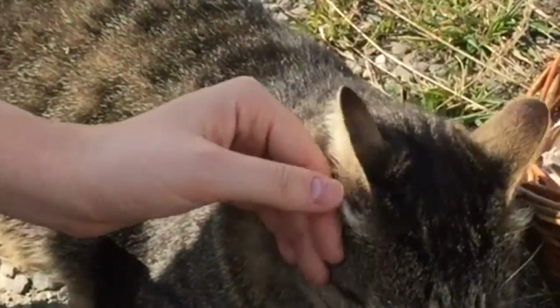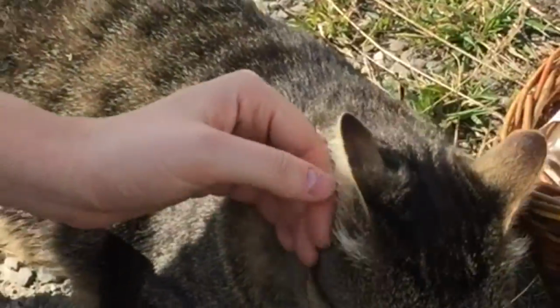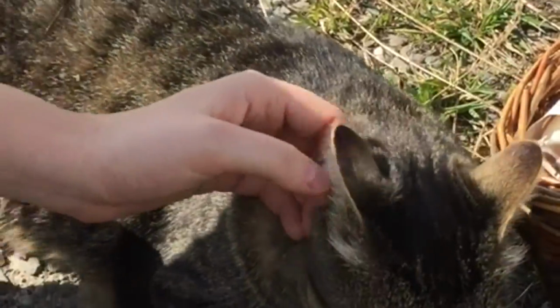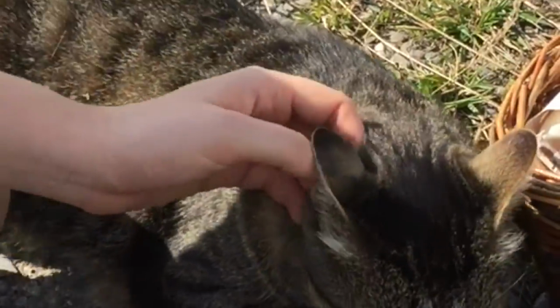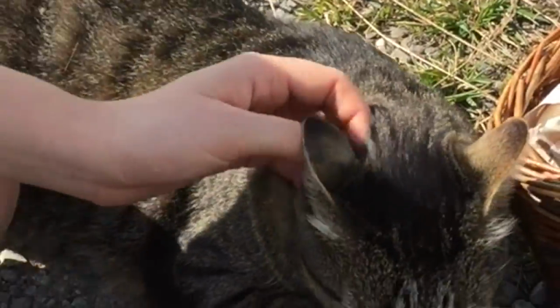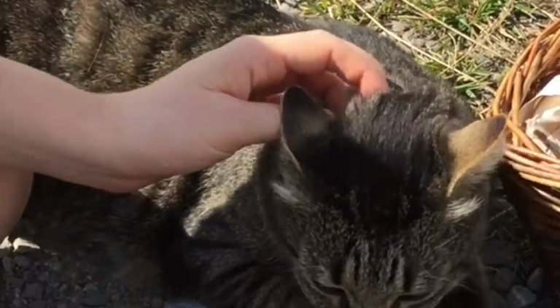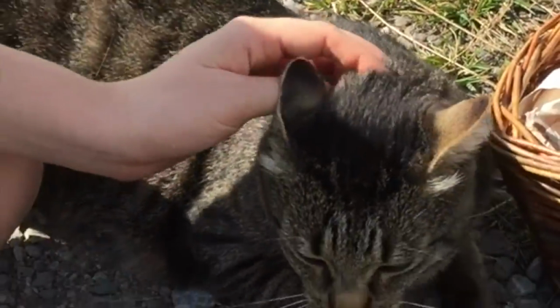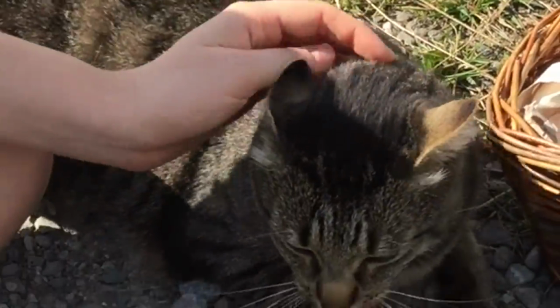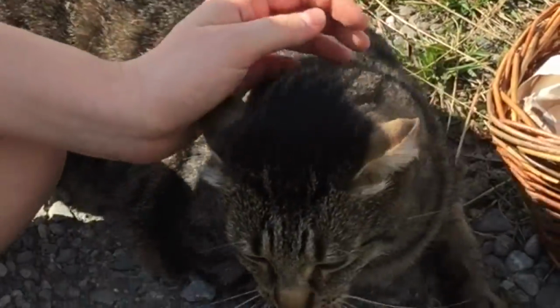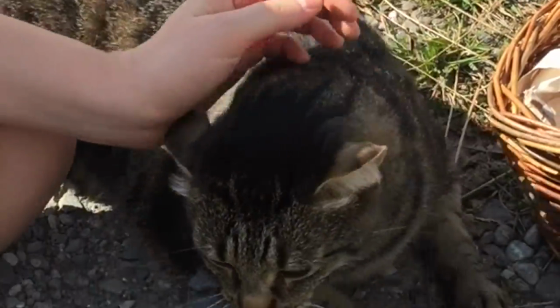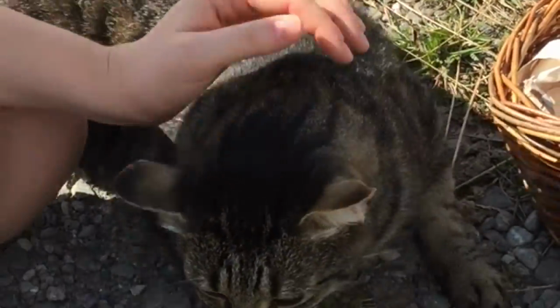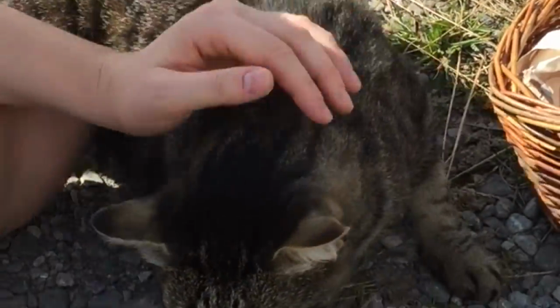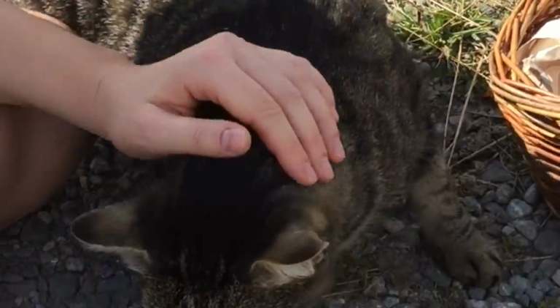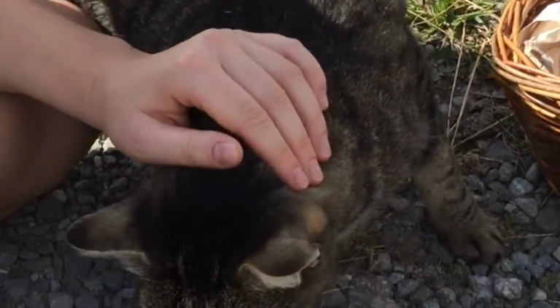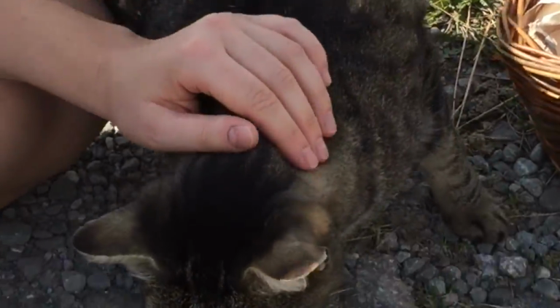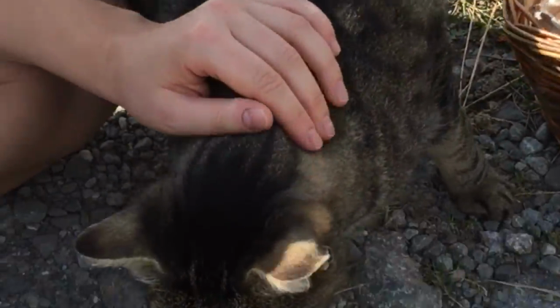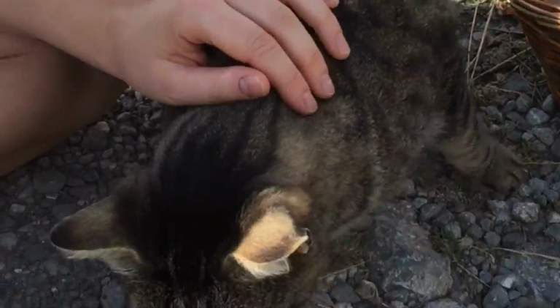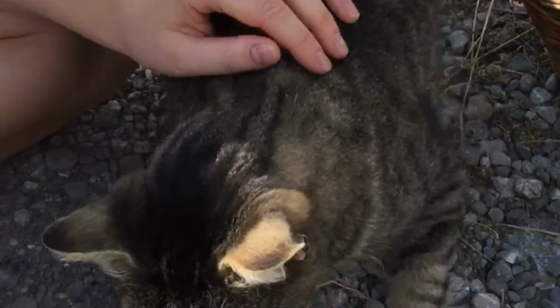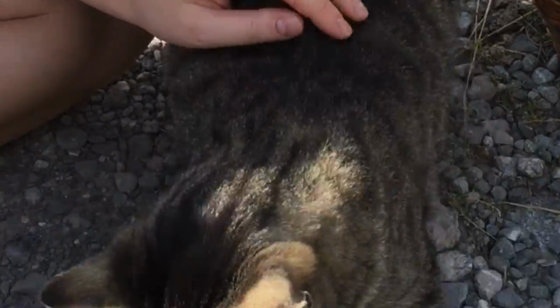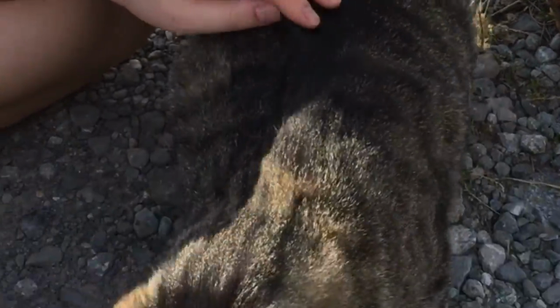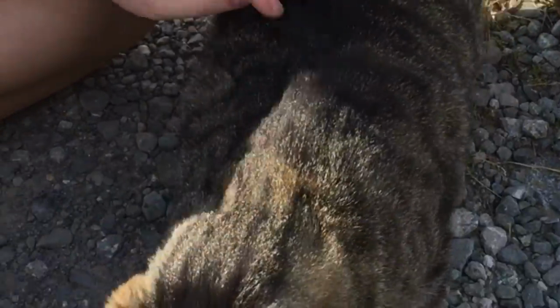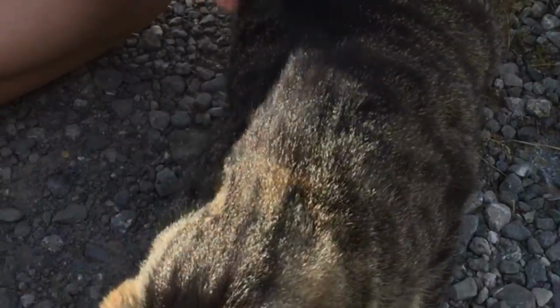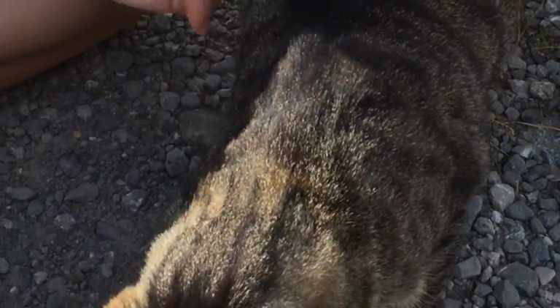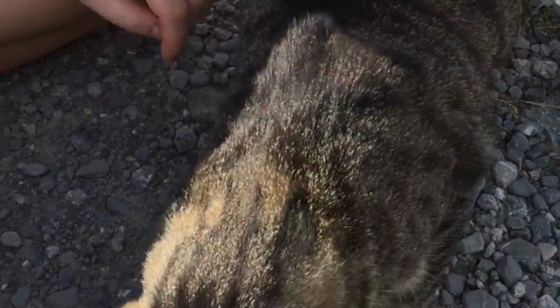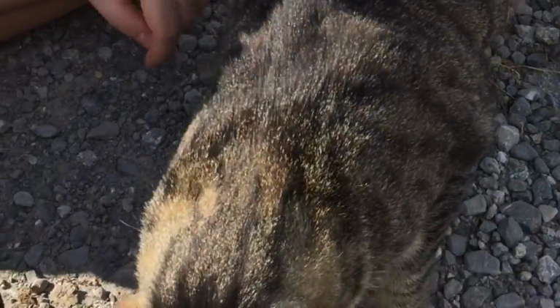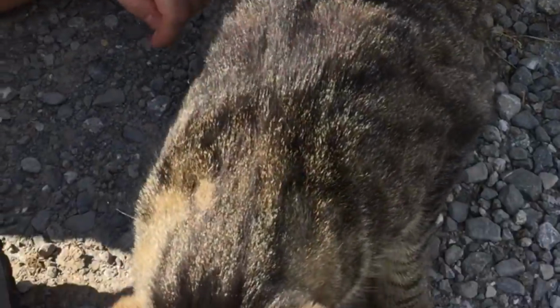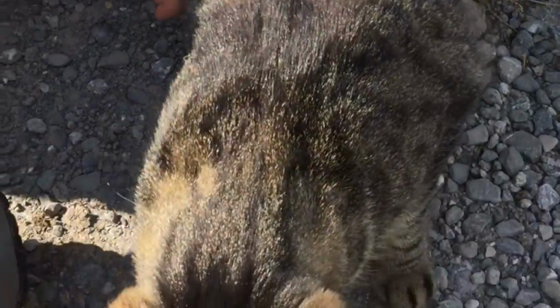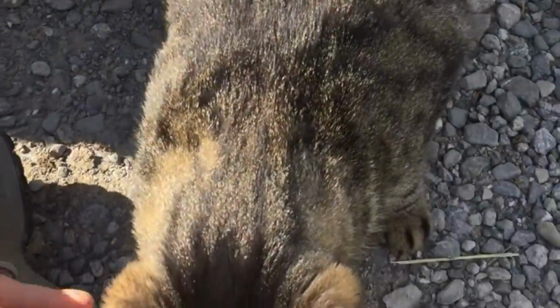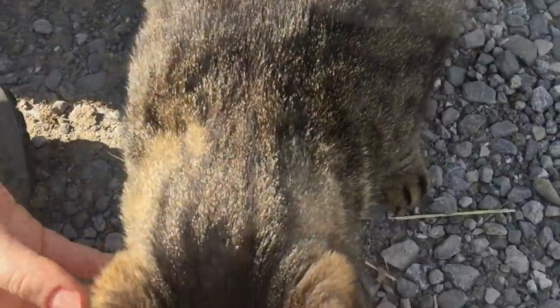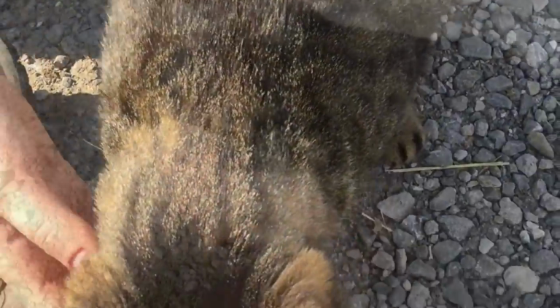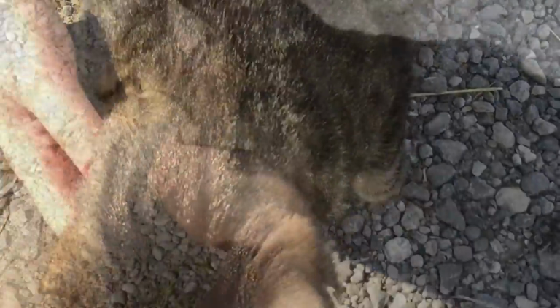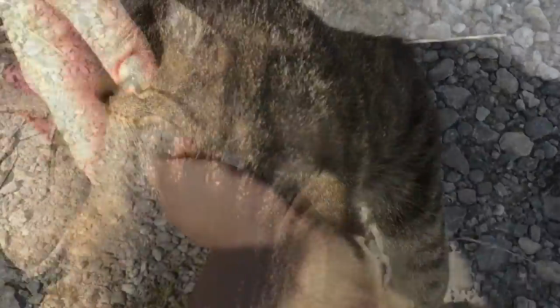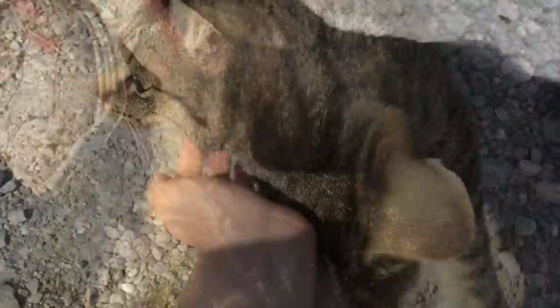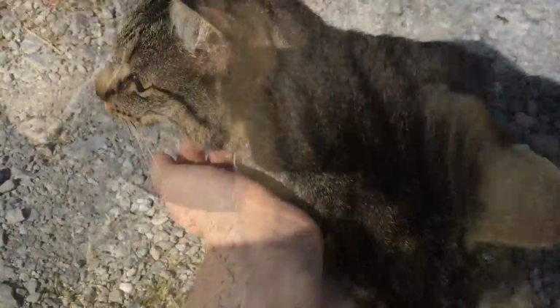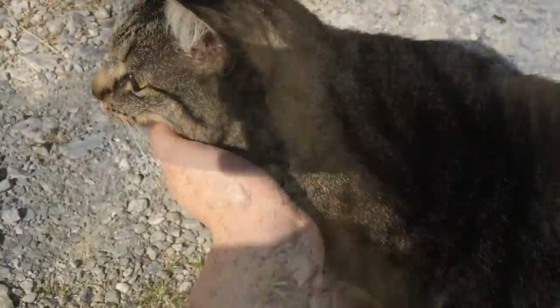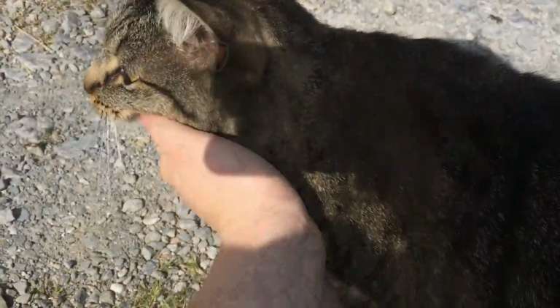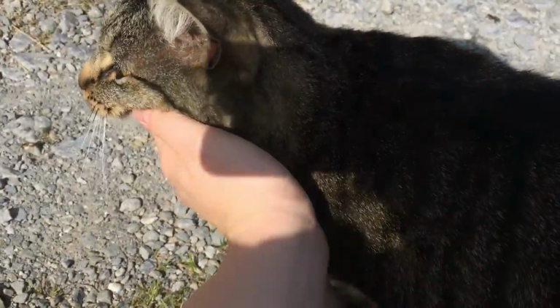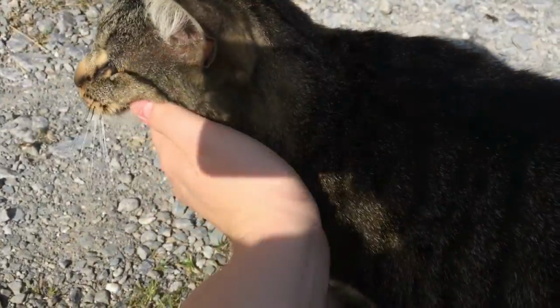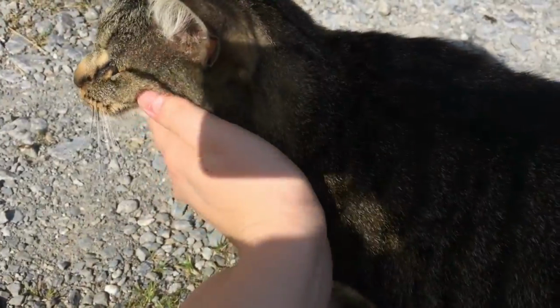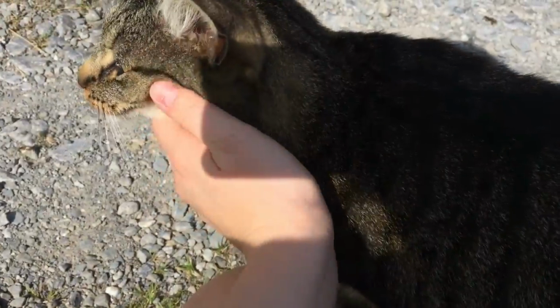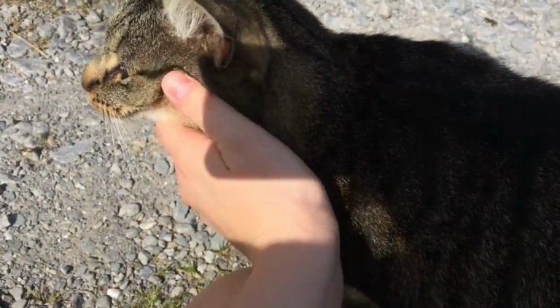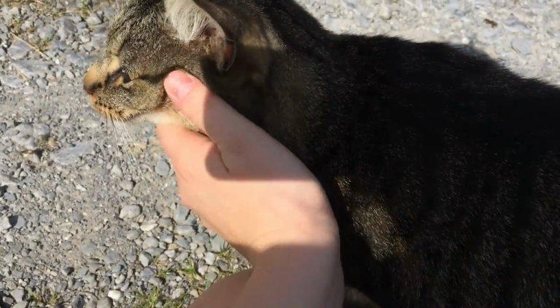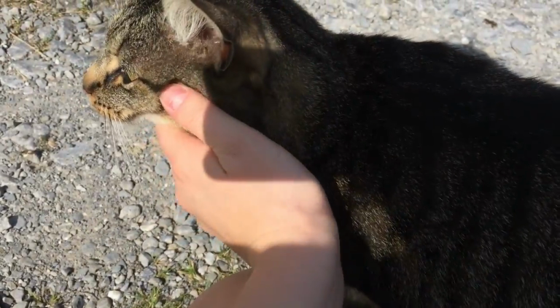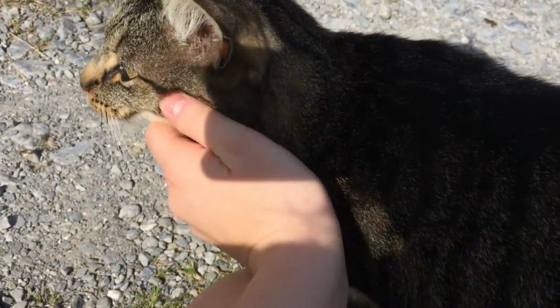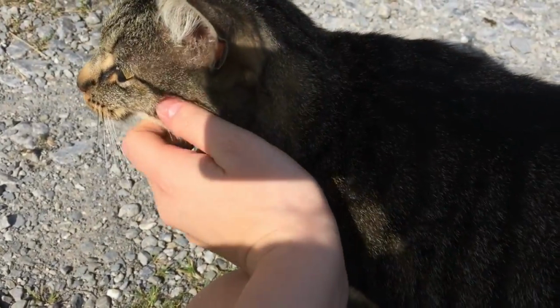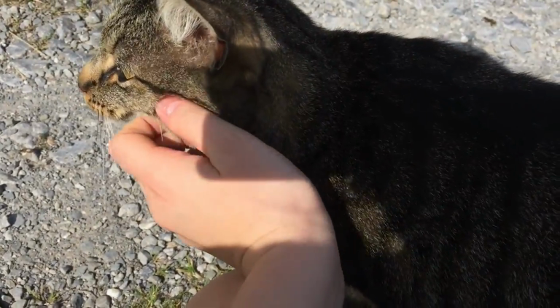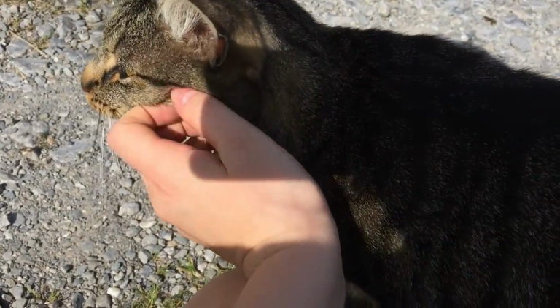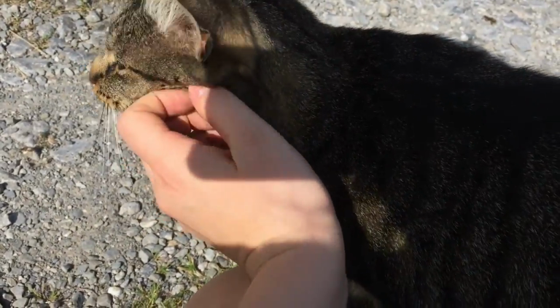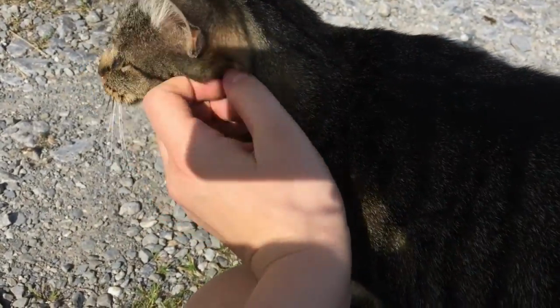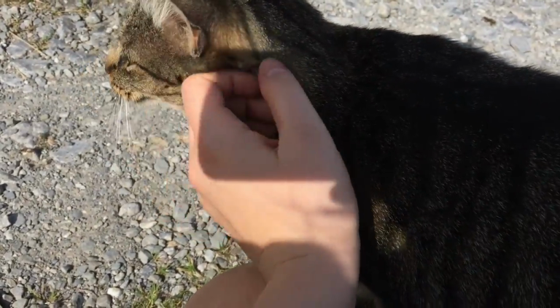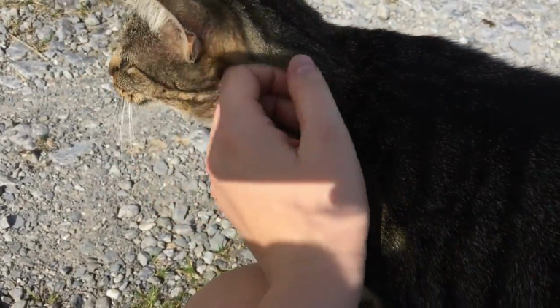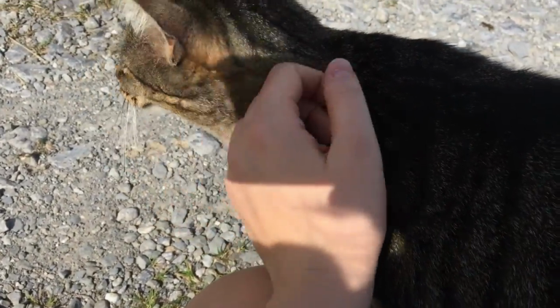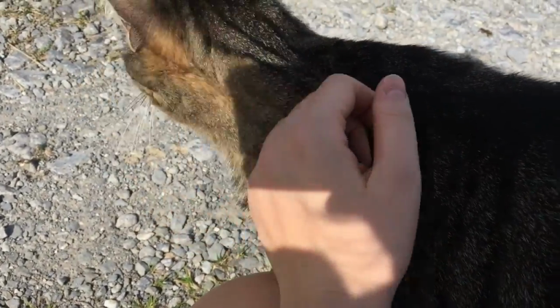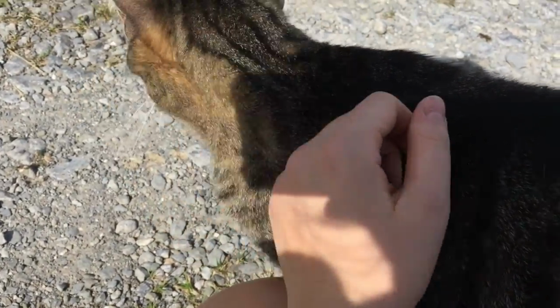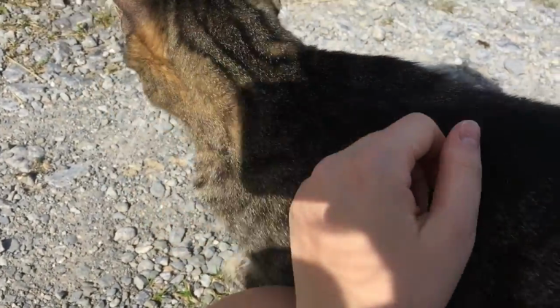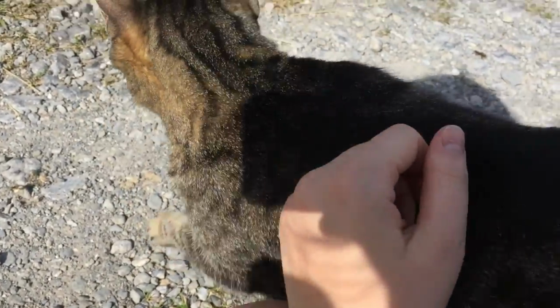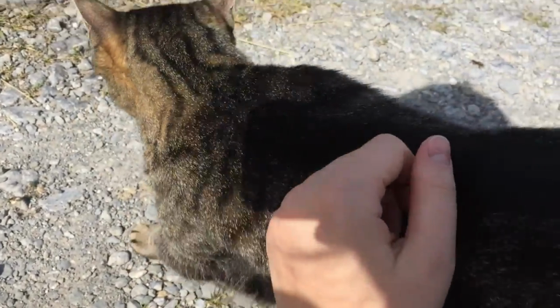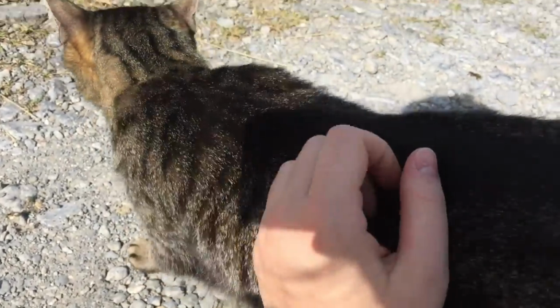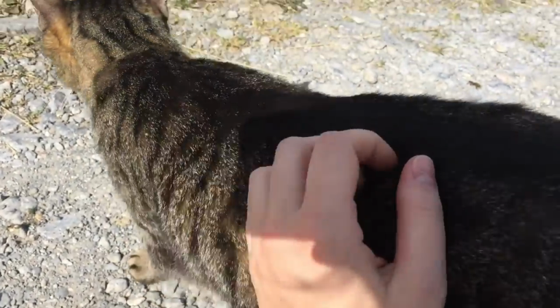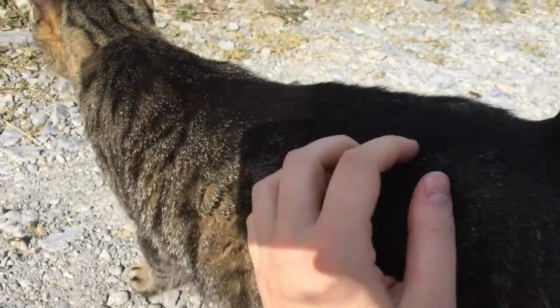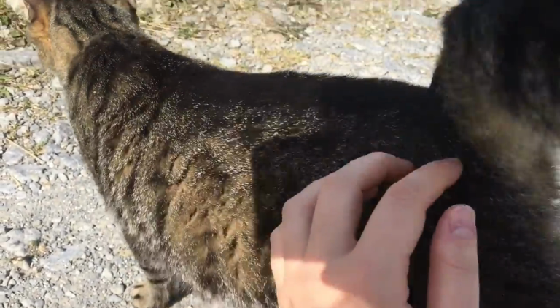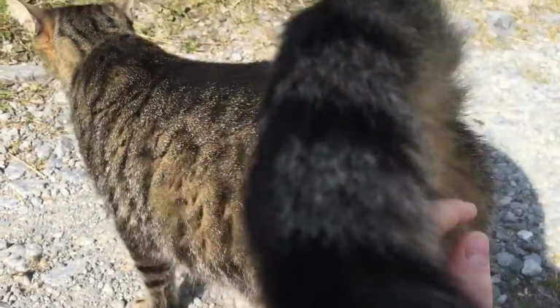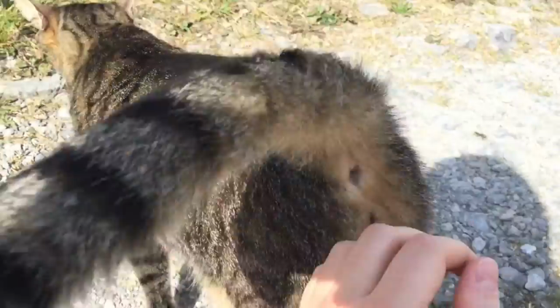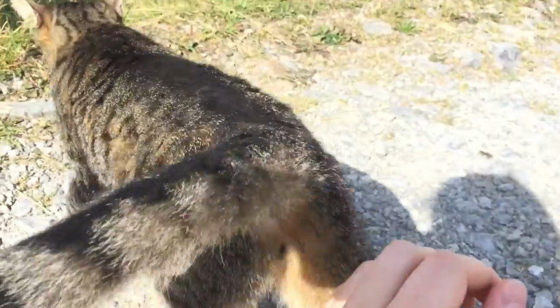After a quite extensive cuddling session, she followed us — I don't know, maybe one or two kilometers.